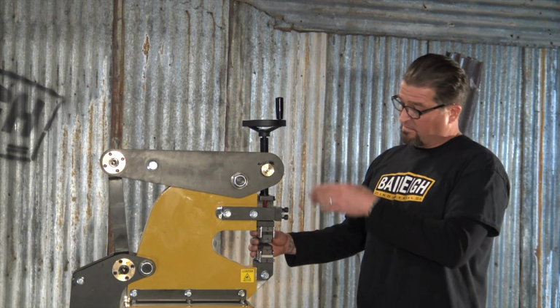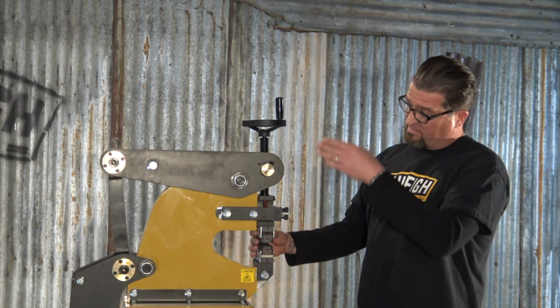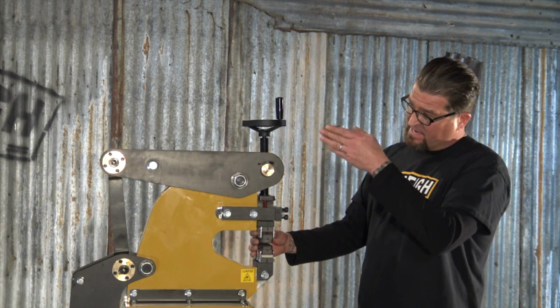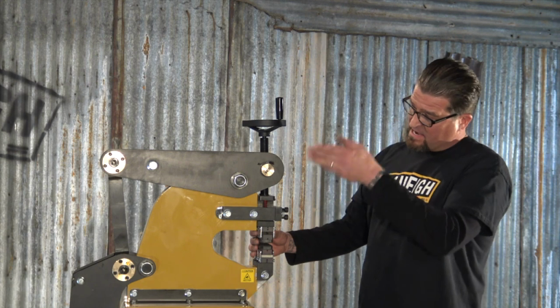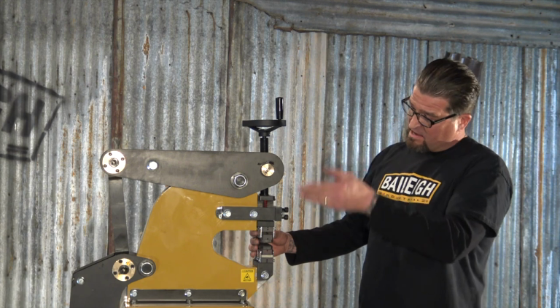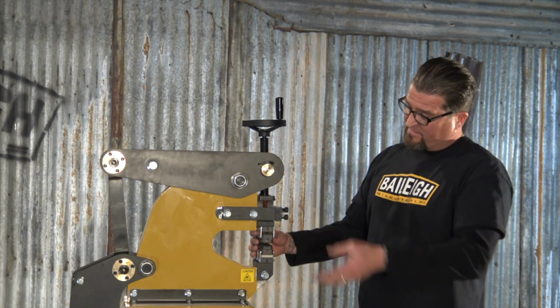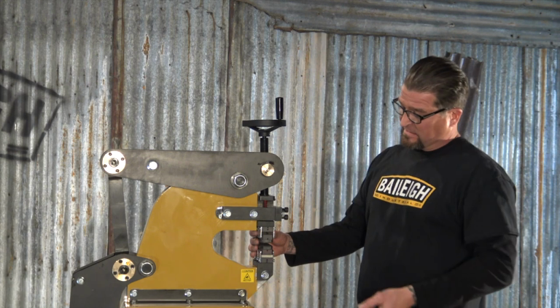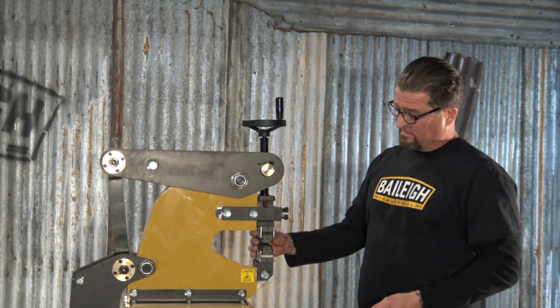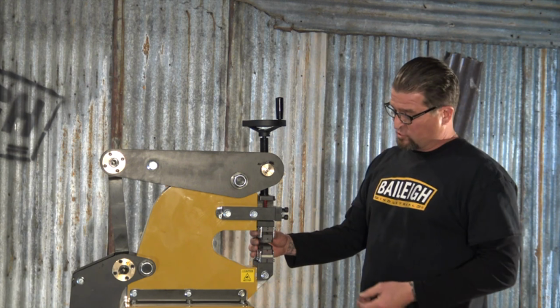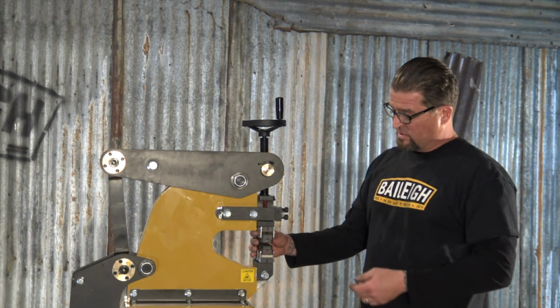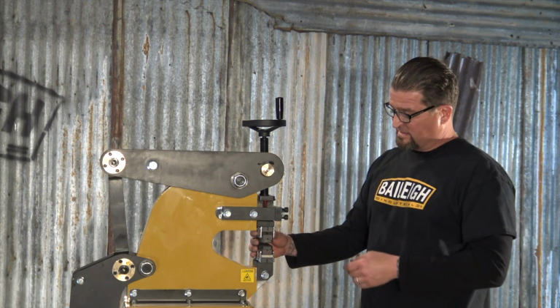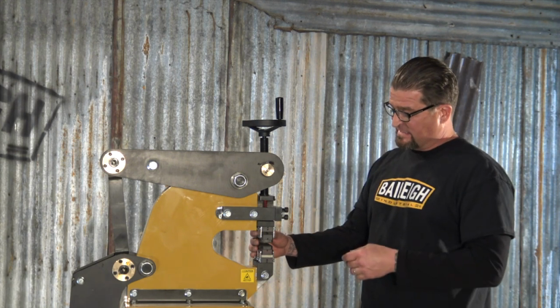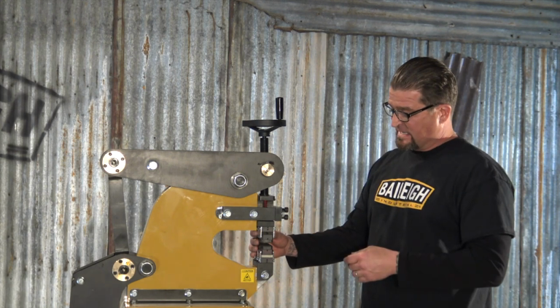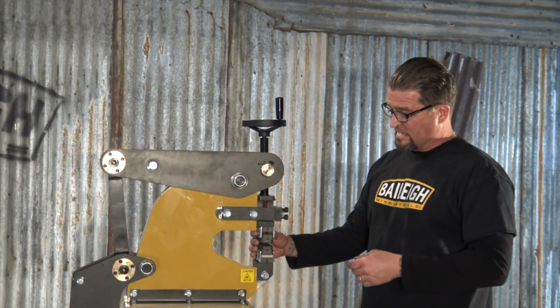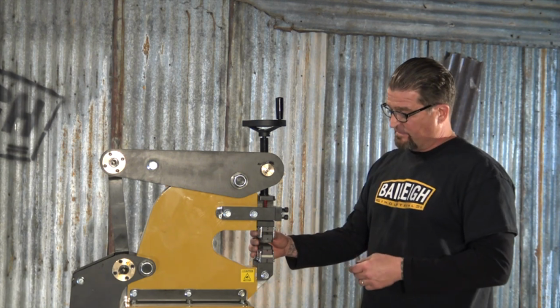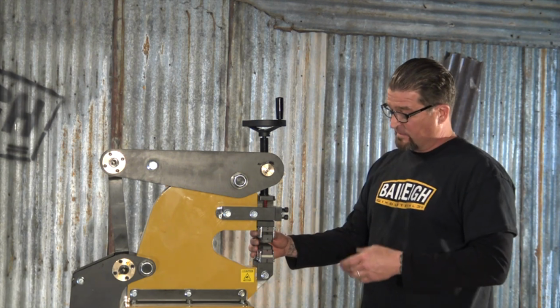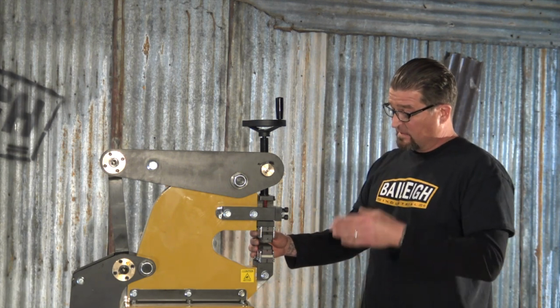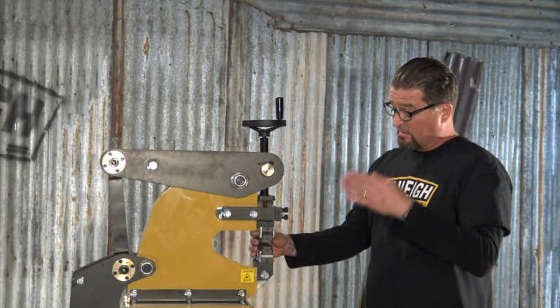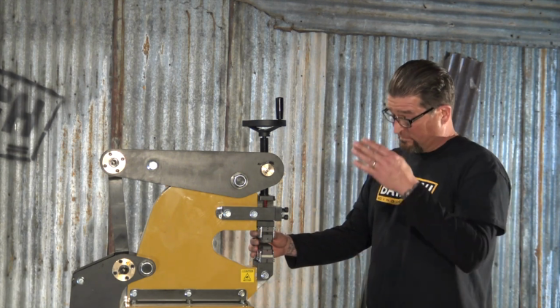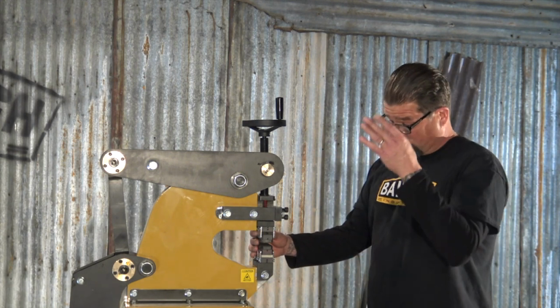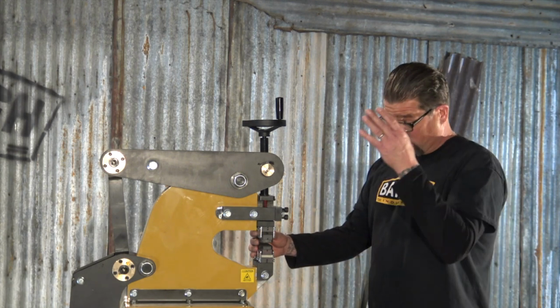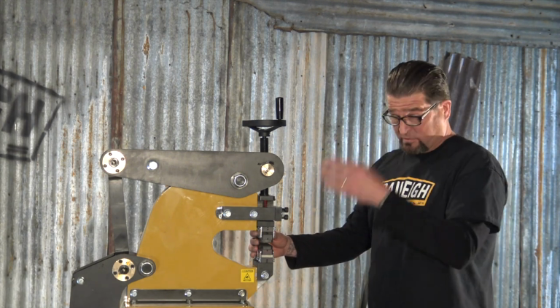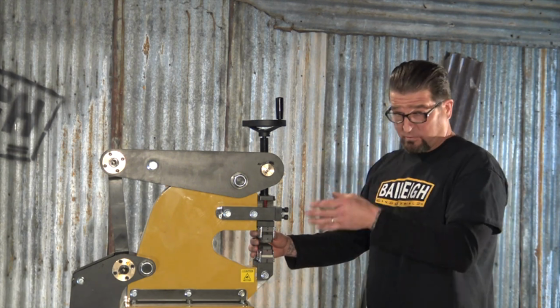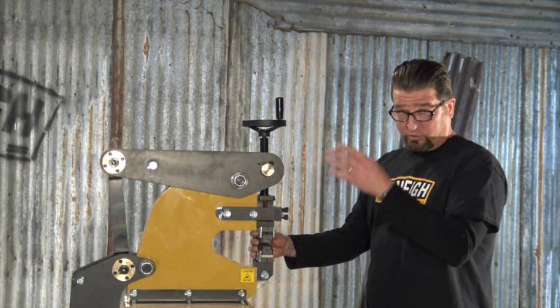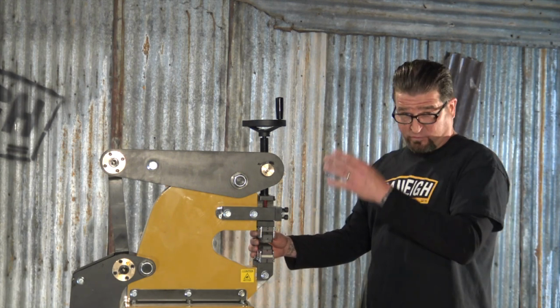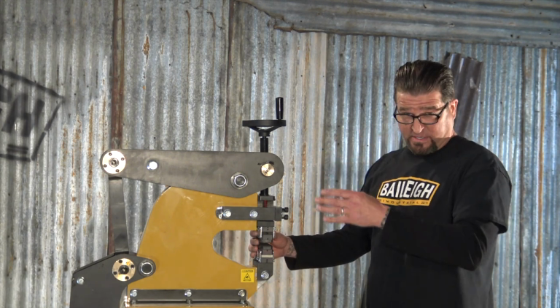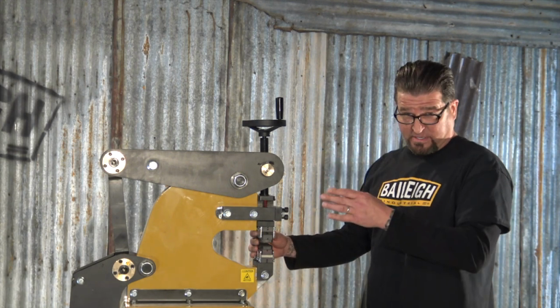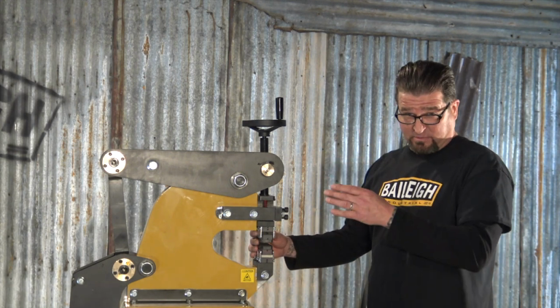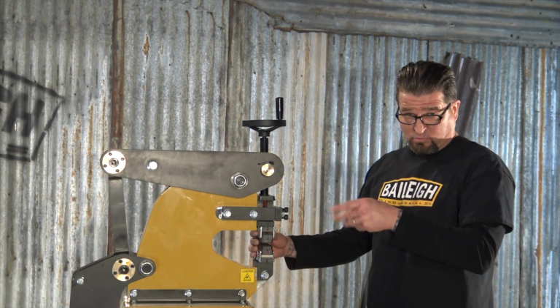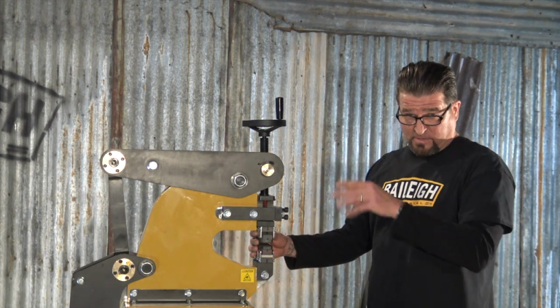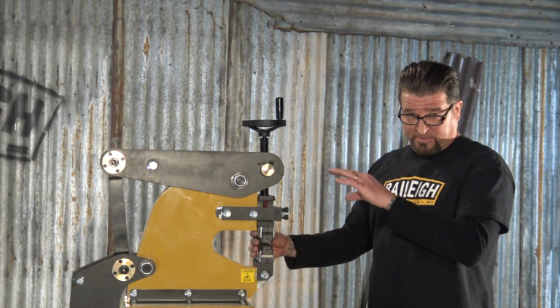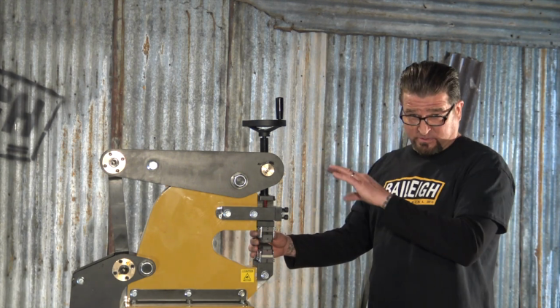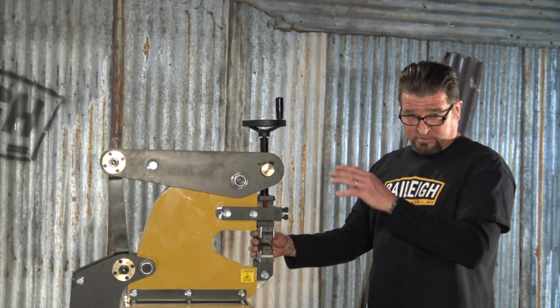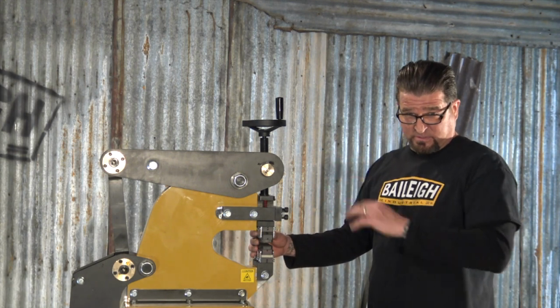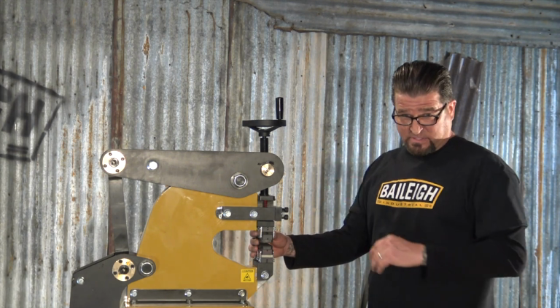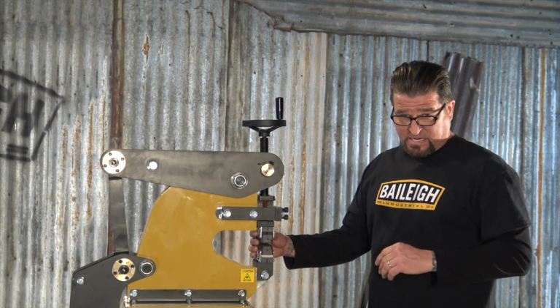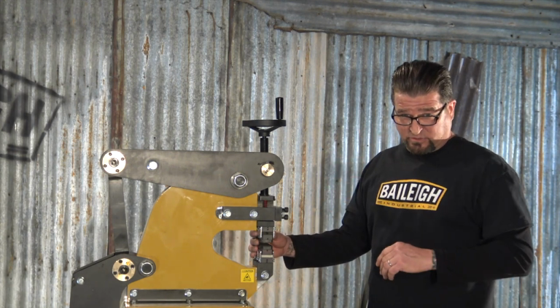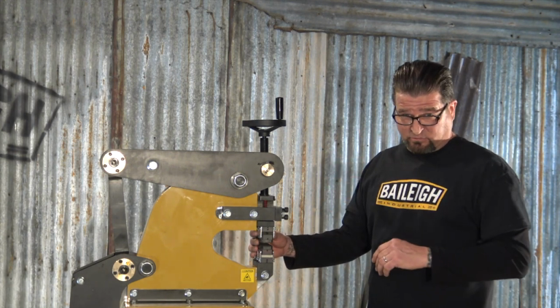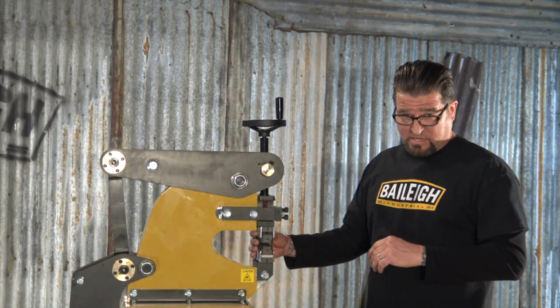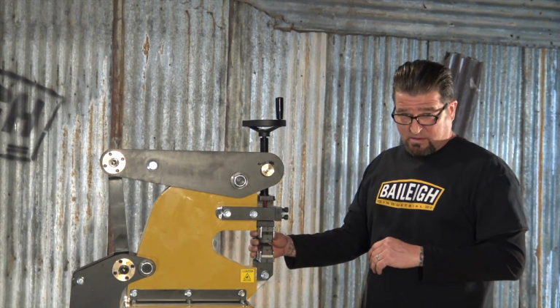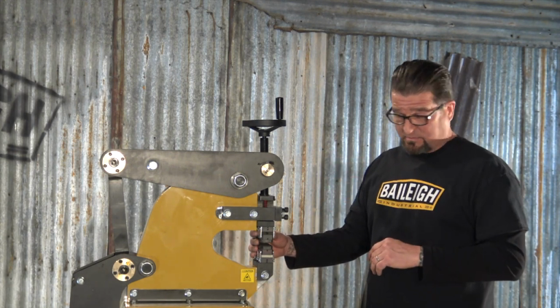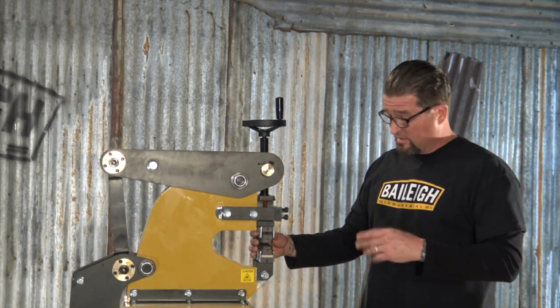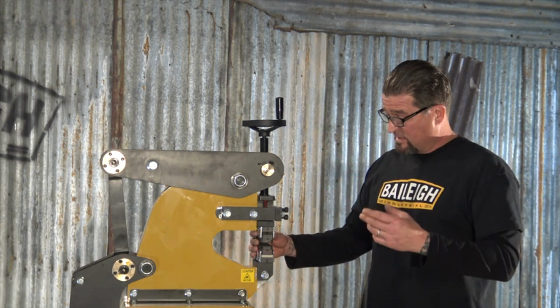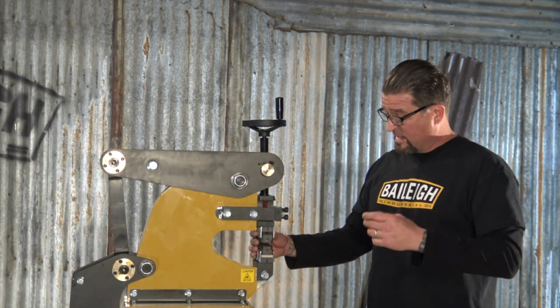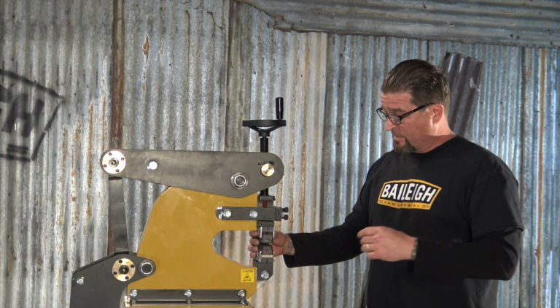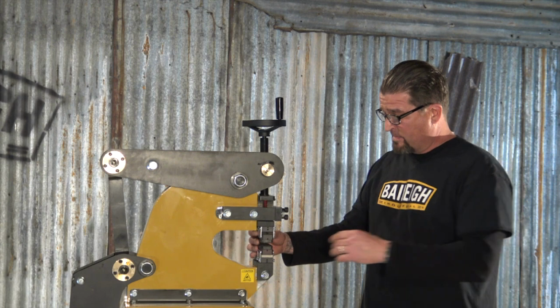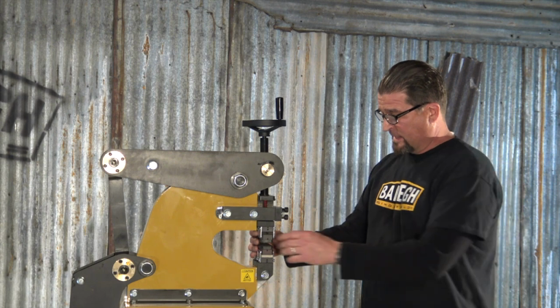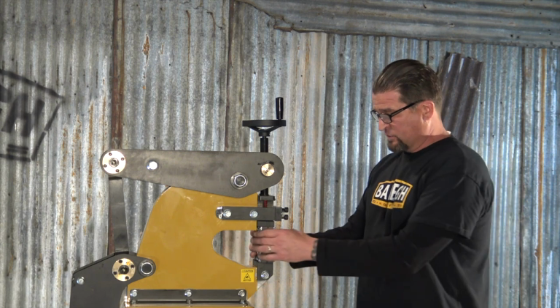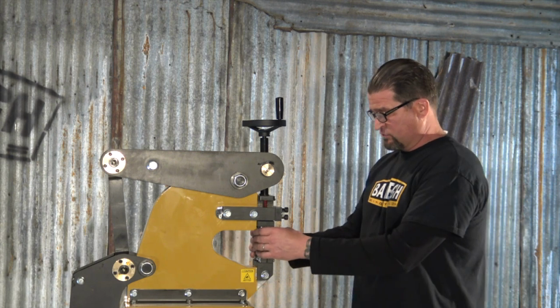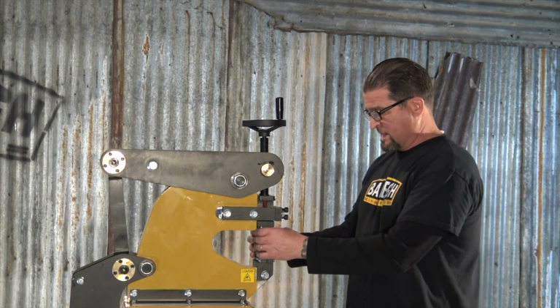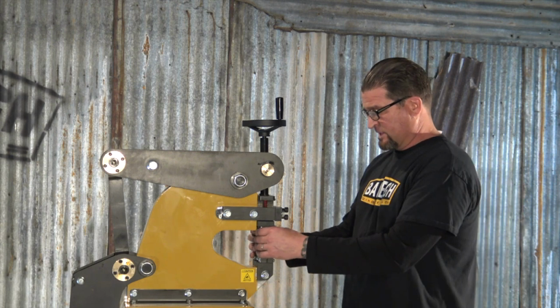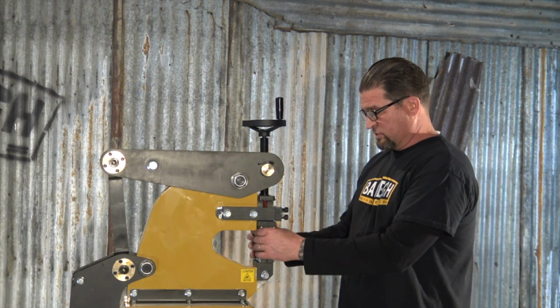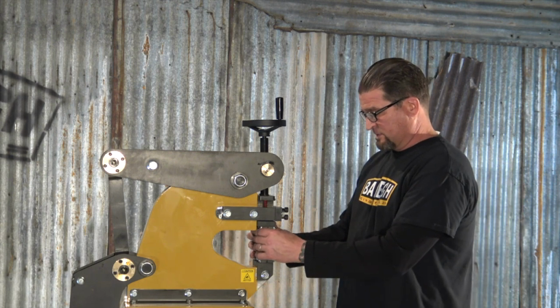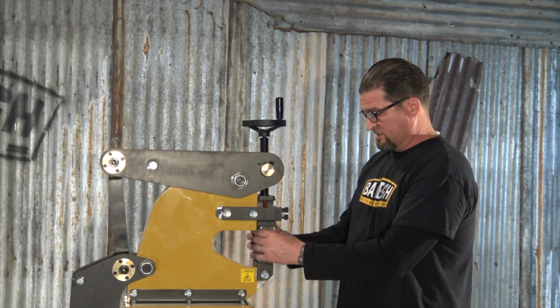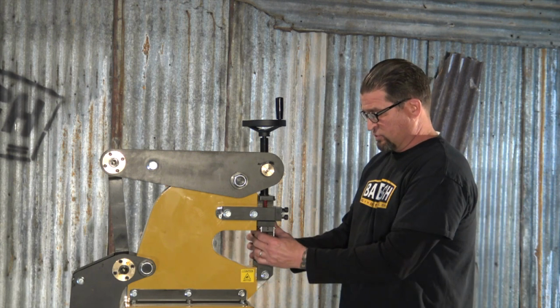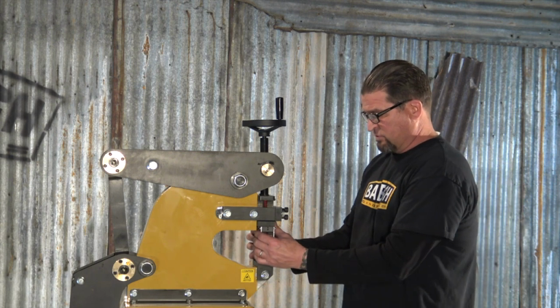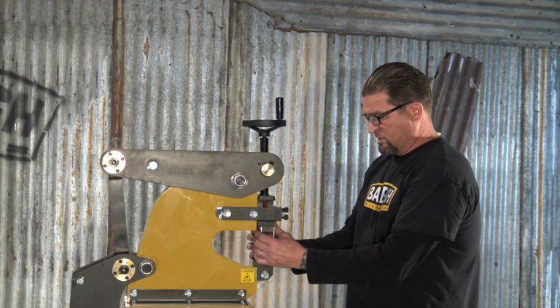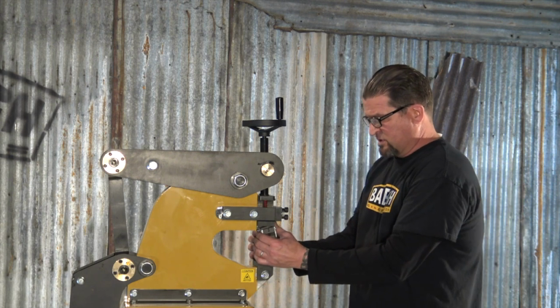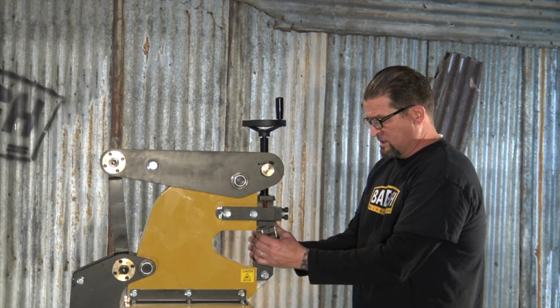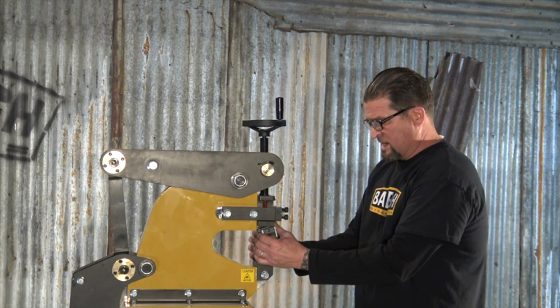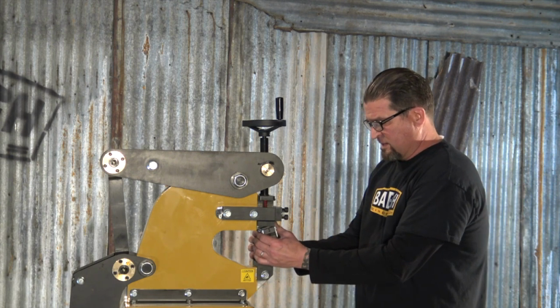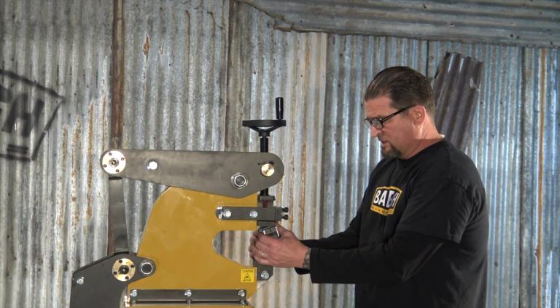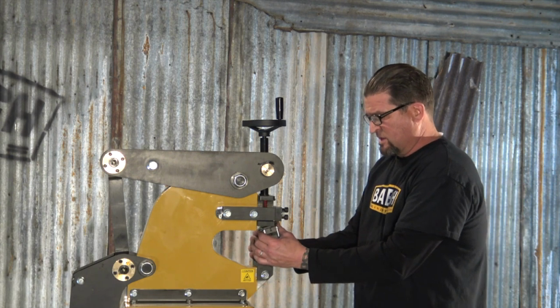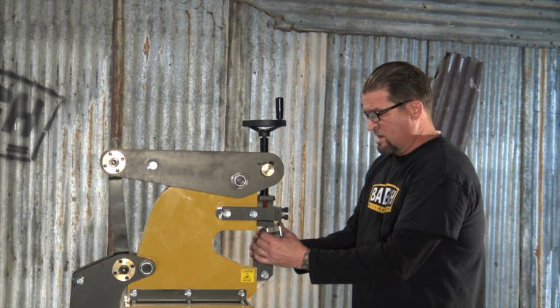Right now I've got the machine set up to do shrinking. I'm going to turn these dies around and make it stretch. I'm going to show you just how that's done.